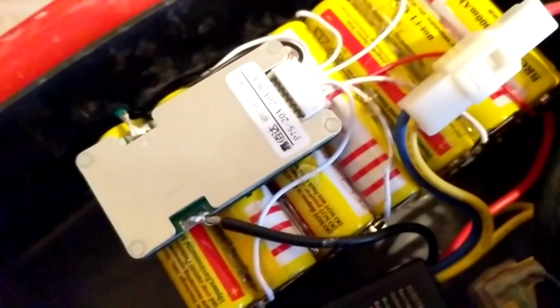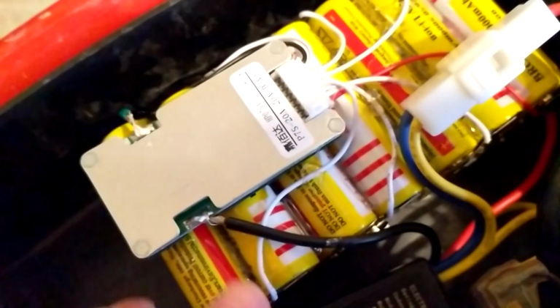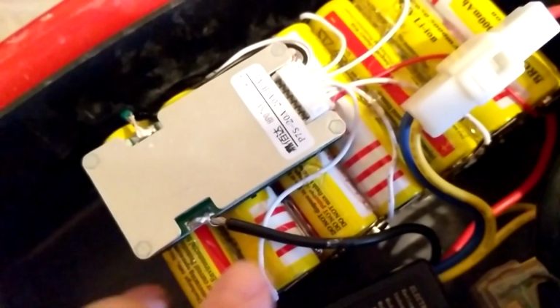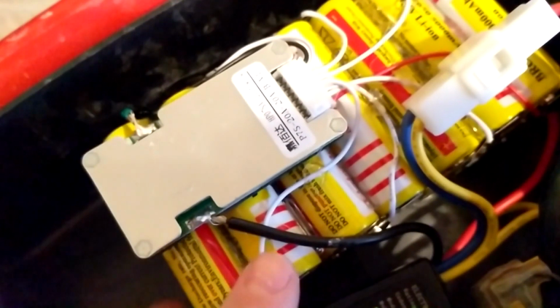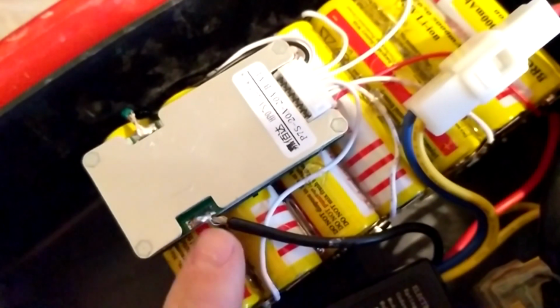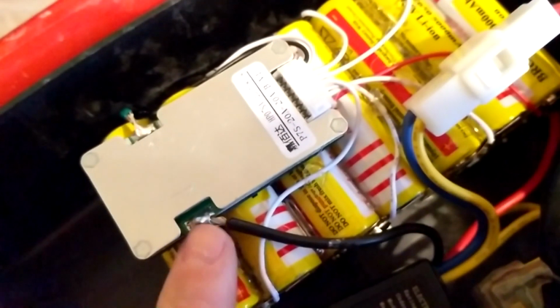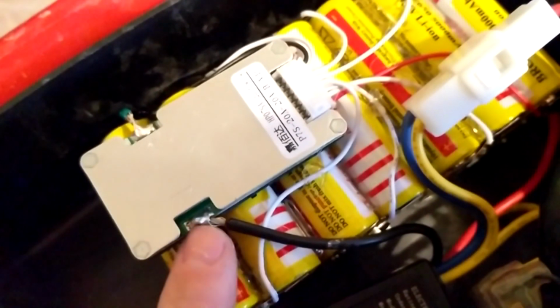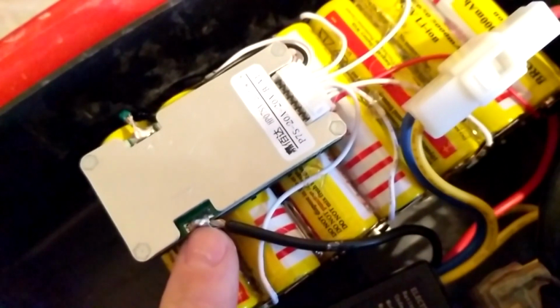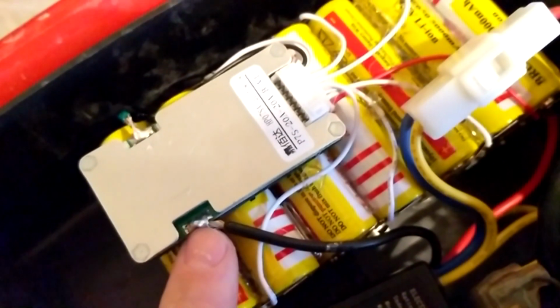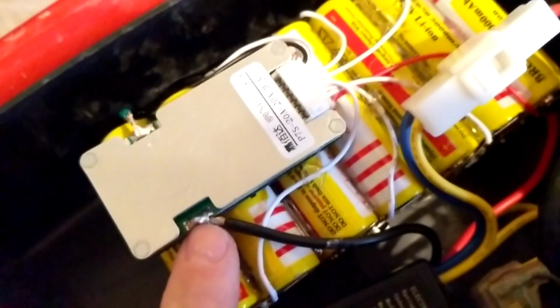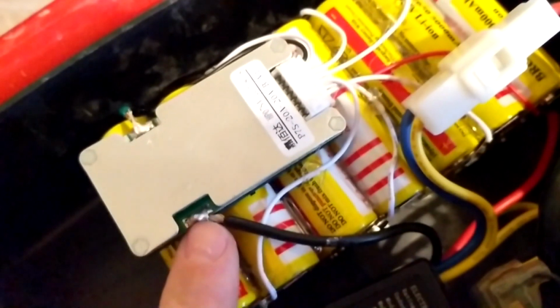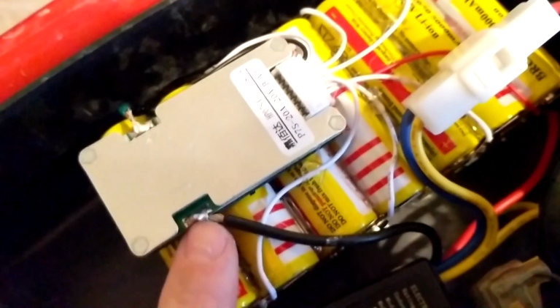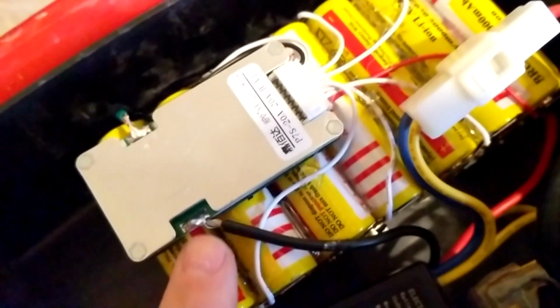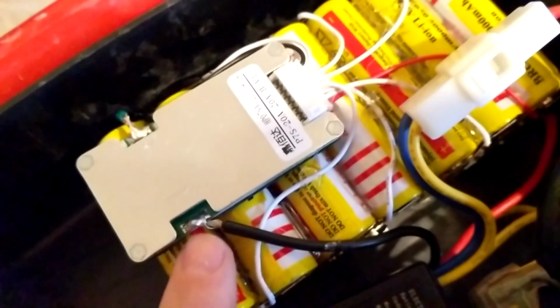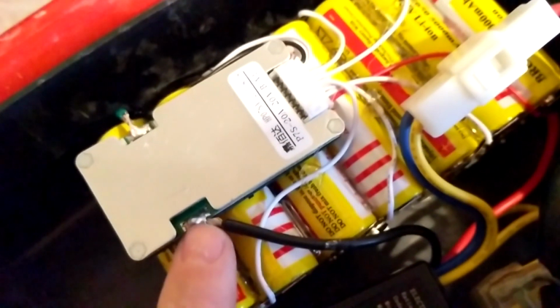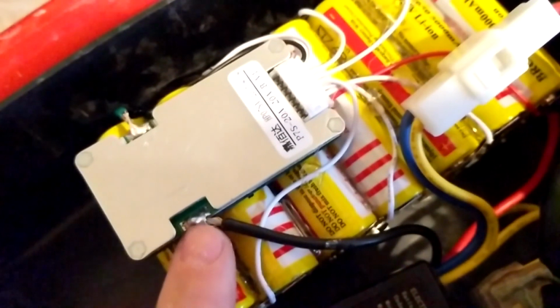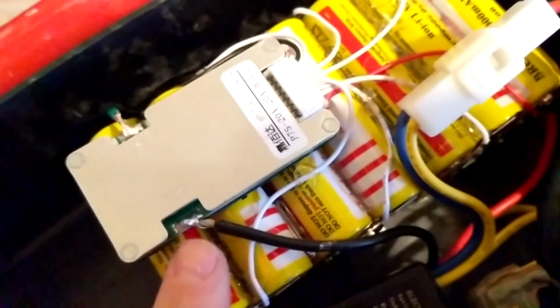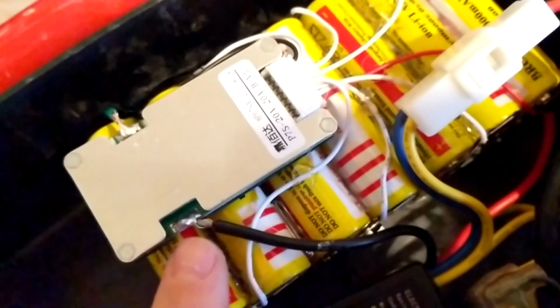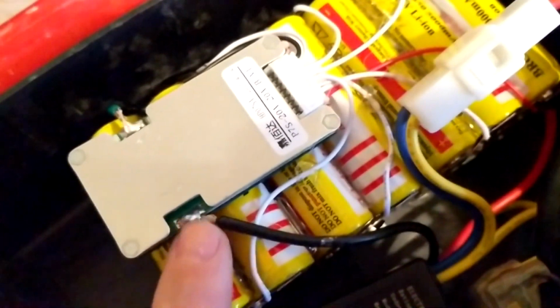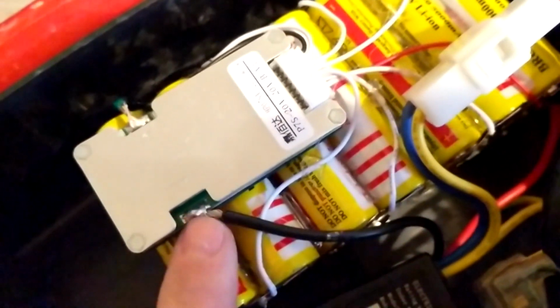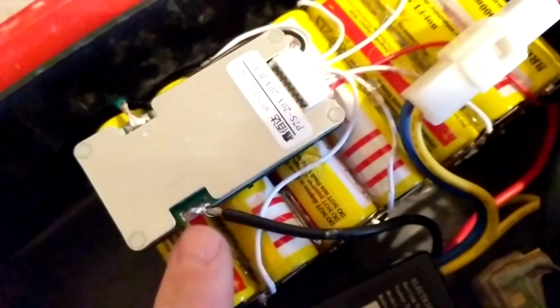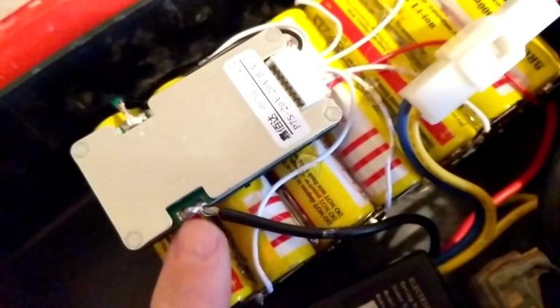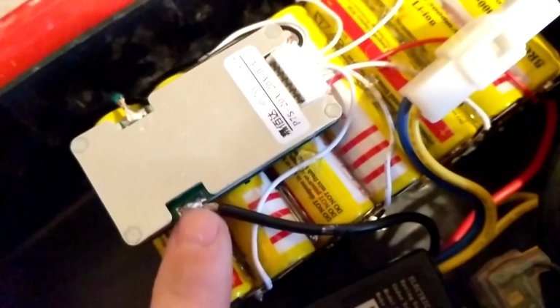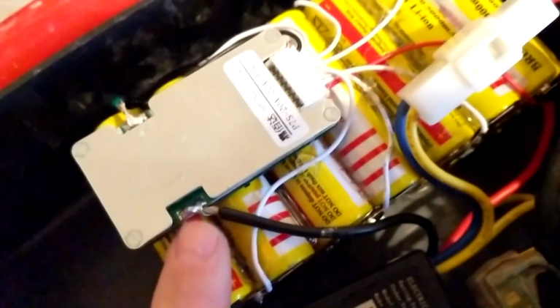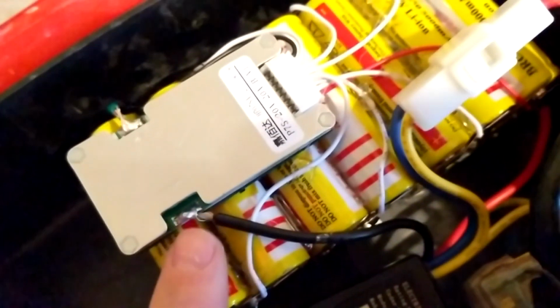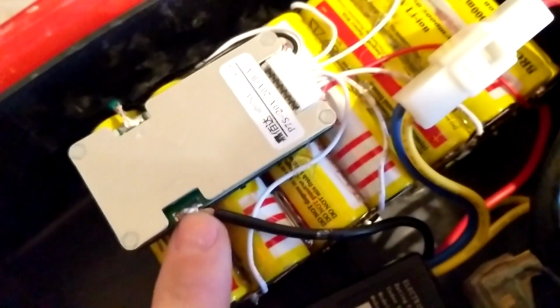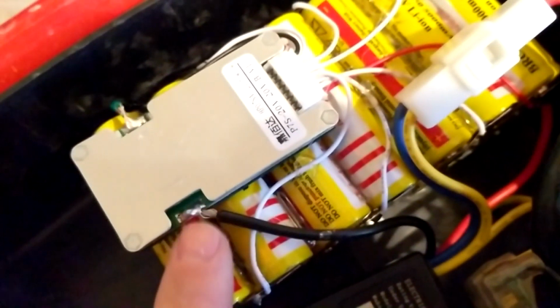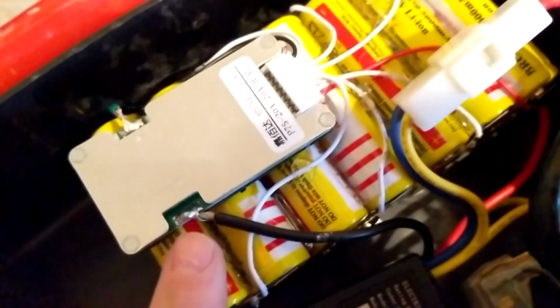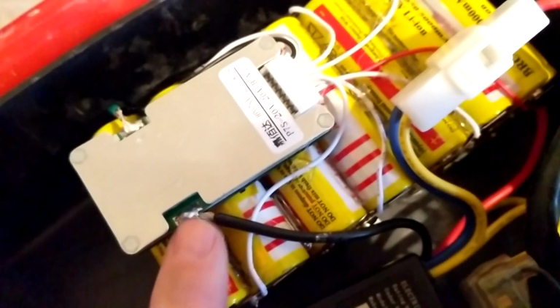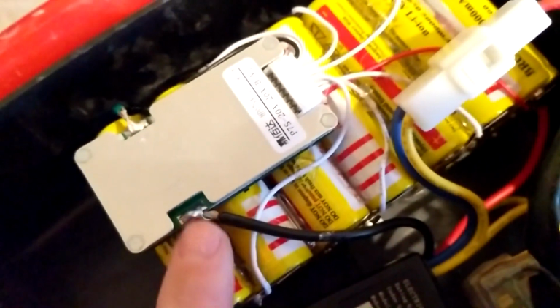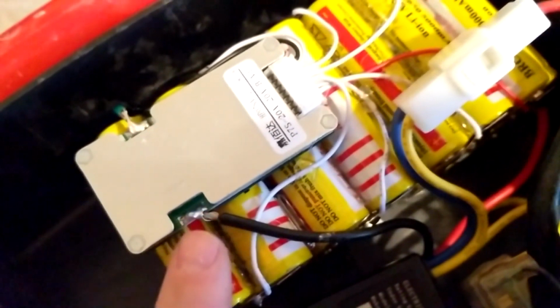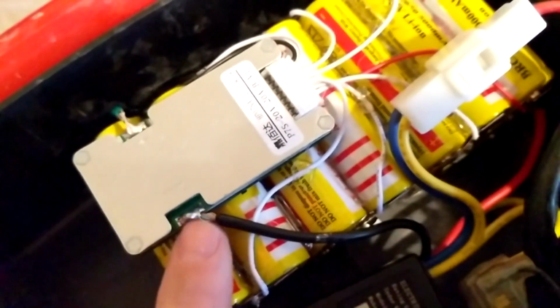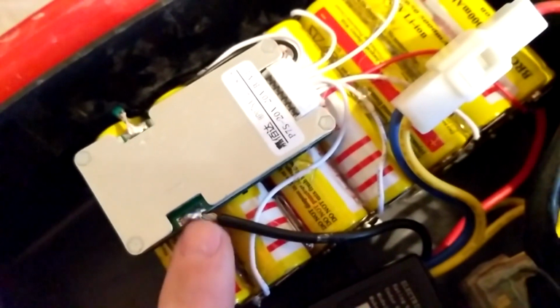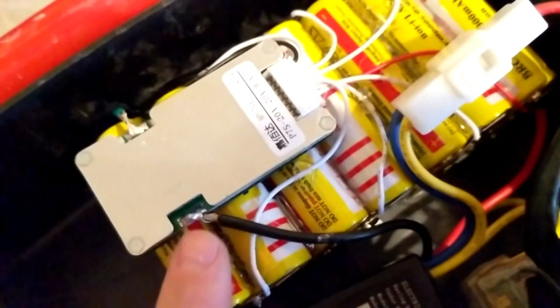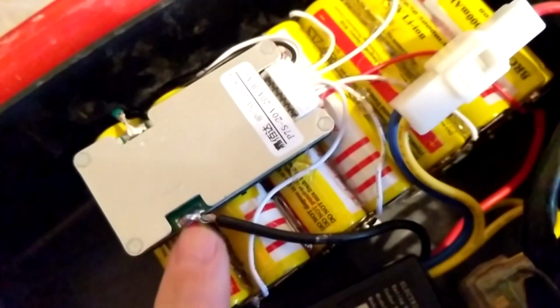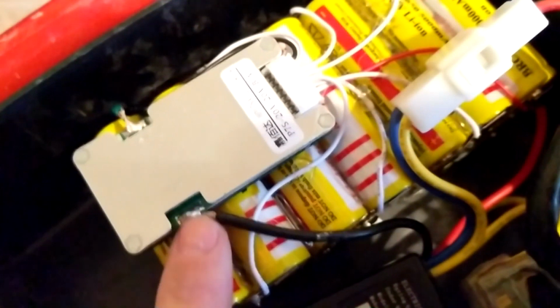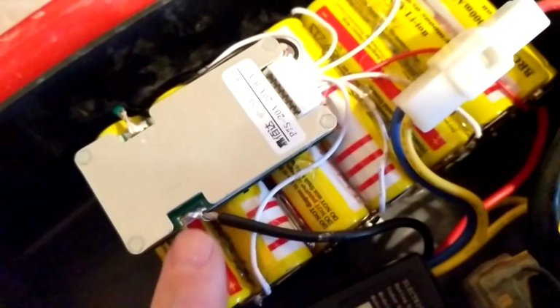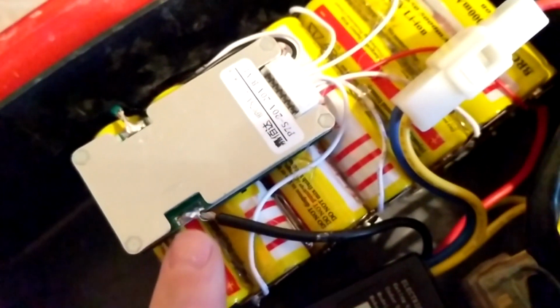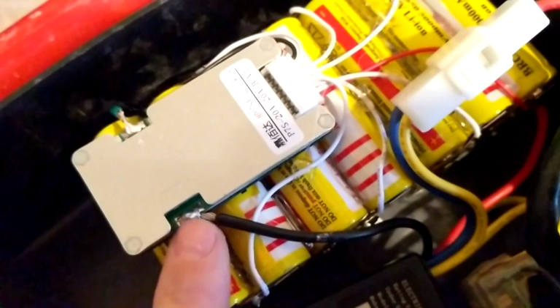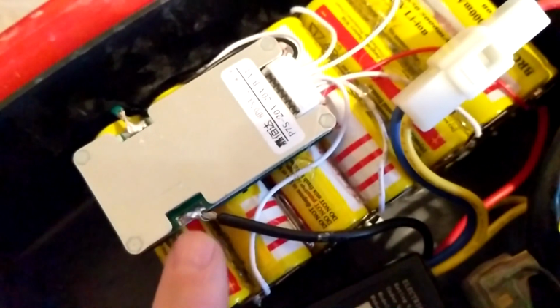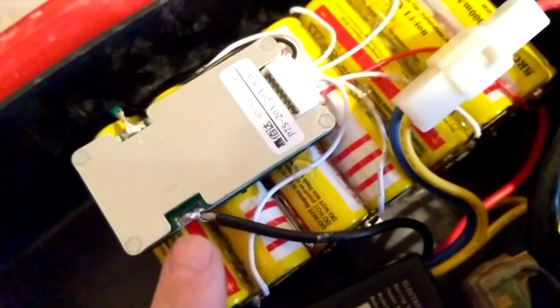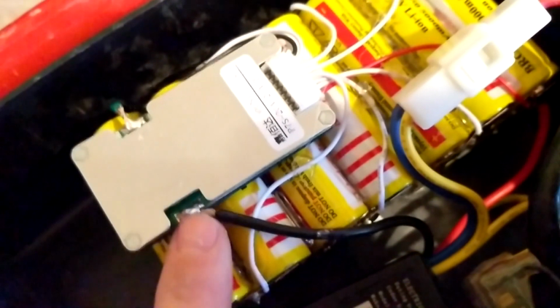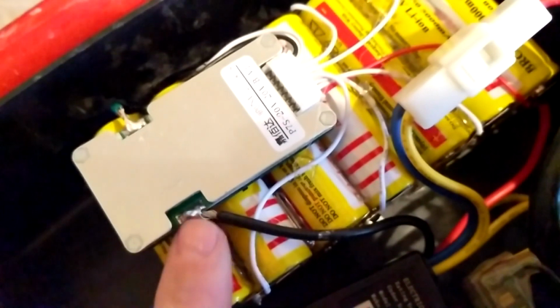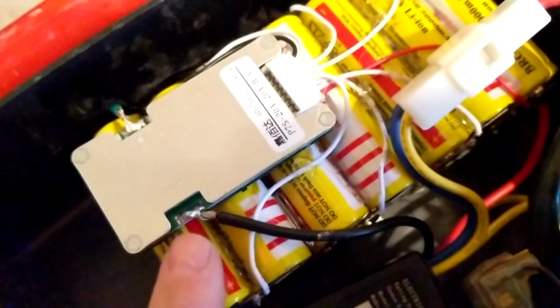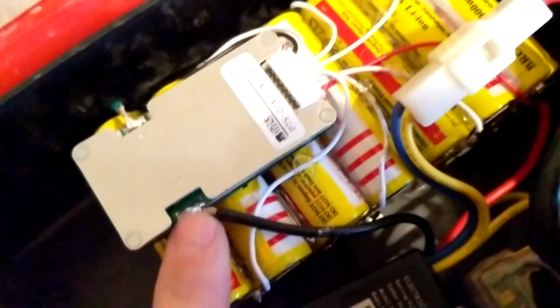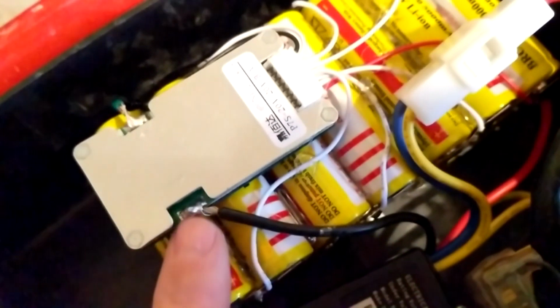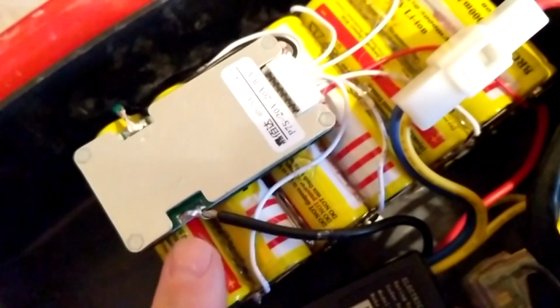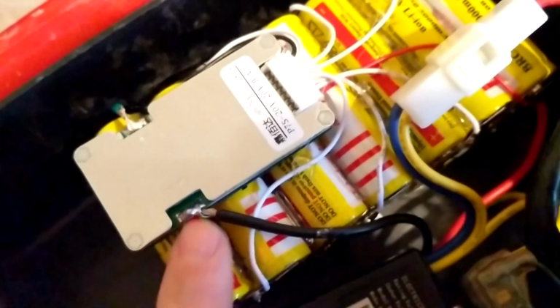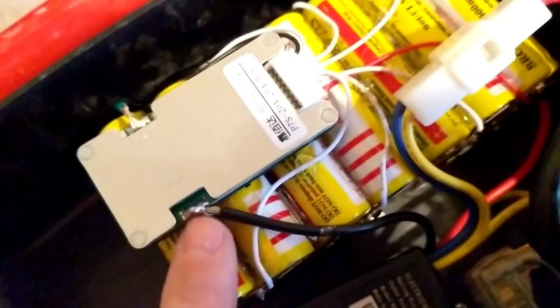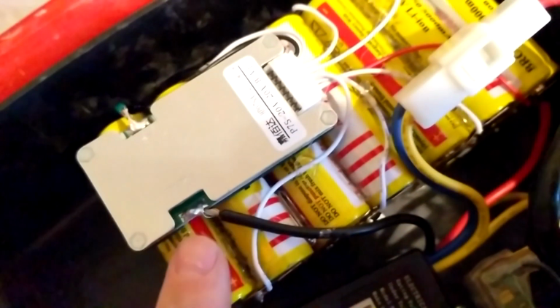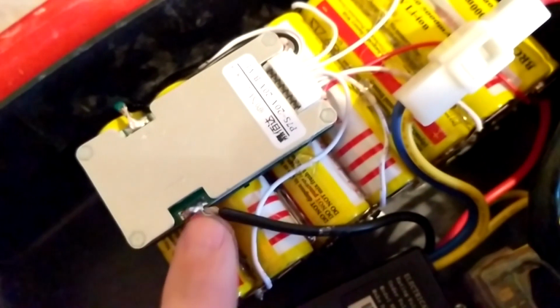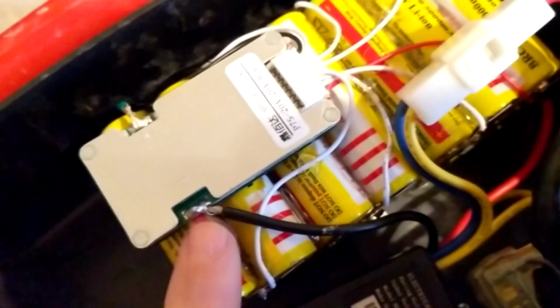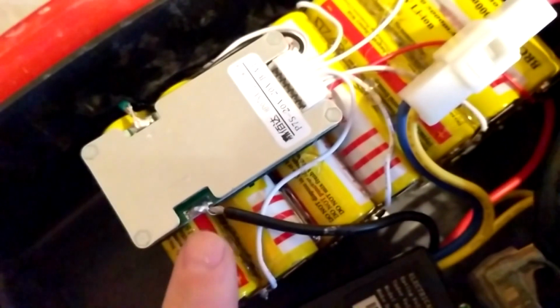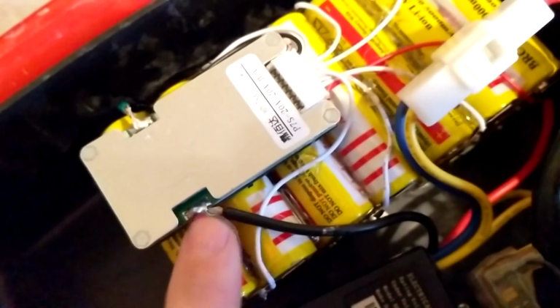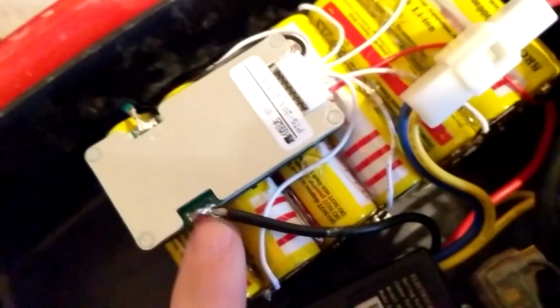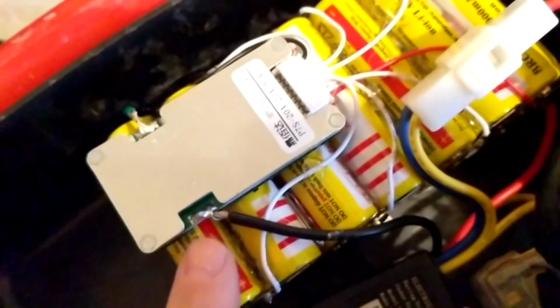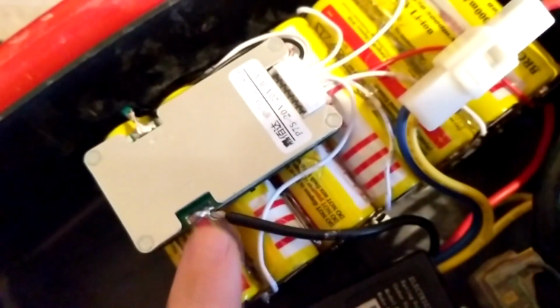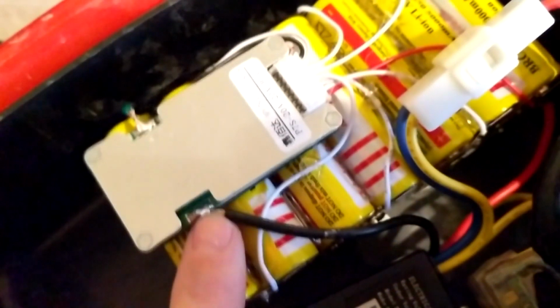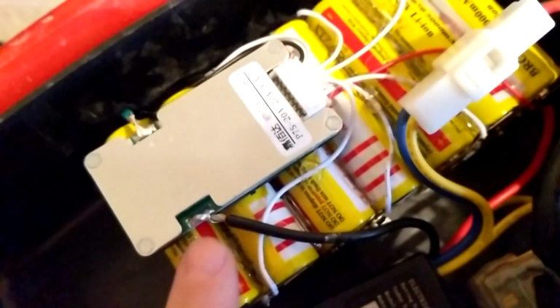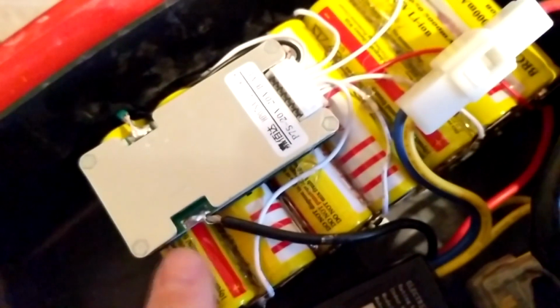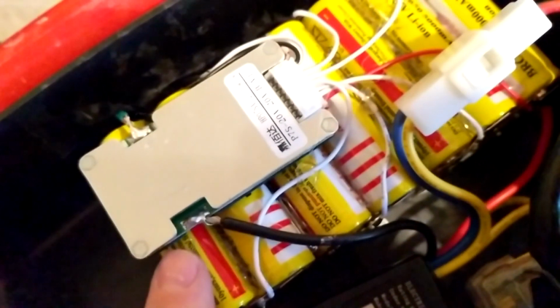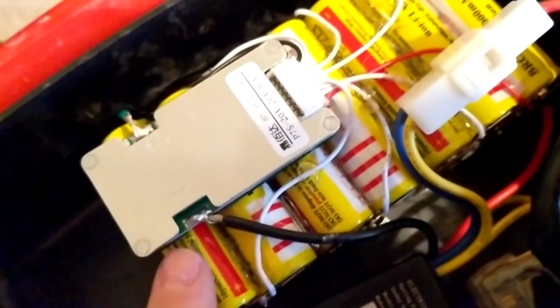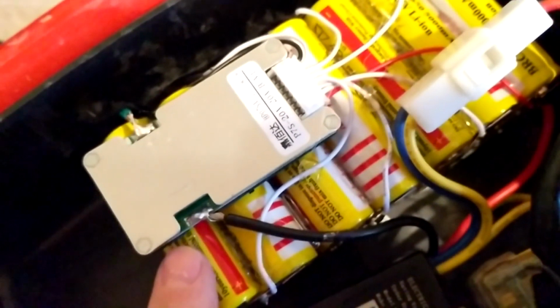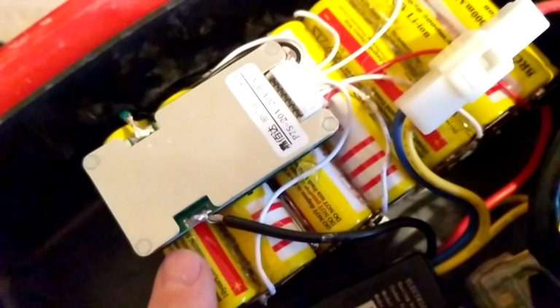Hello everybody, Science1324 here, and today I'm going to show you how to build this battery pack that I built for my electric scooter.